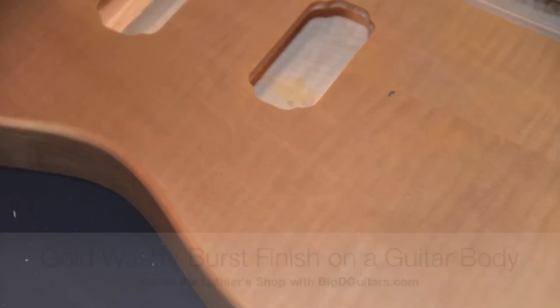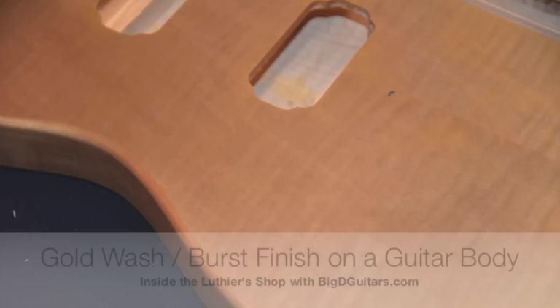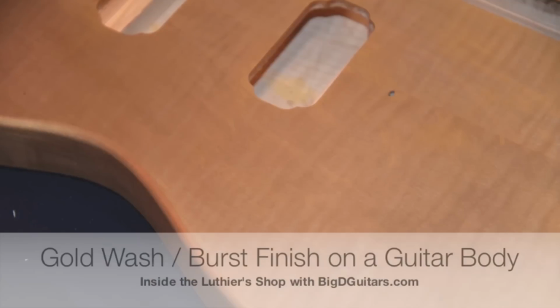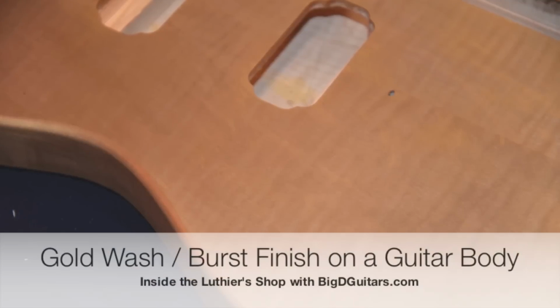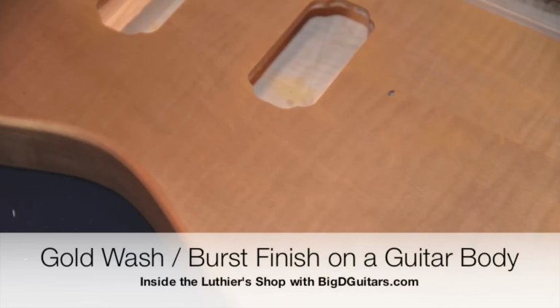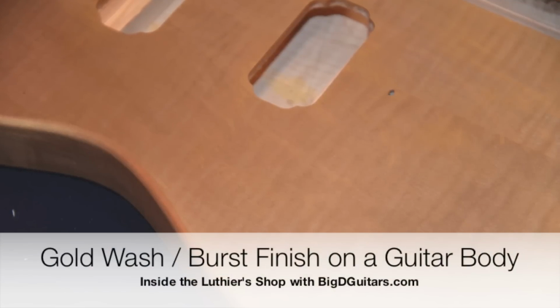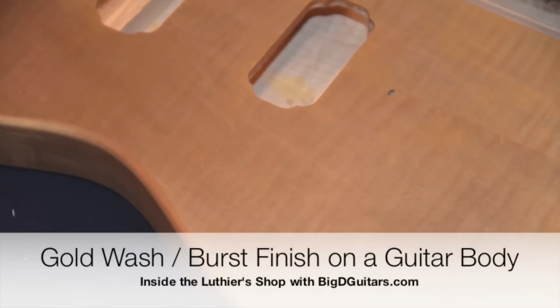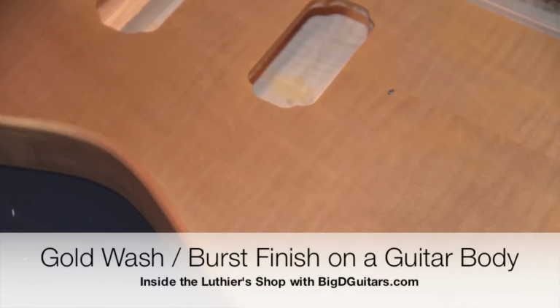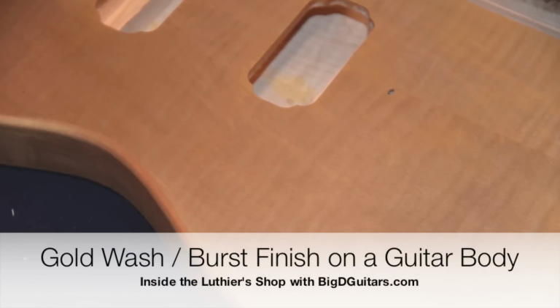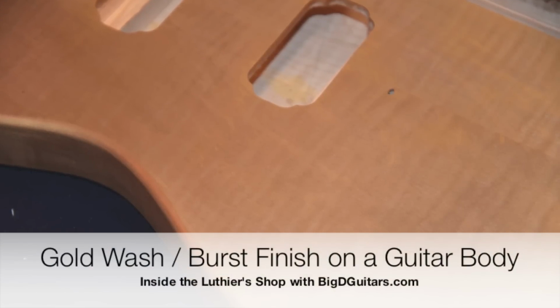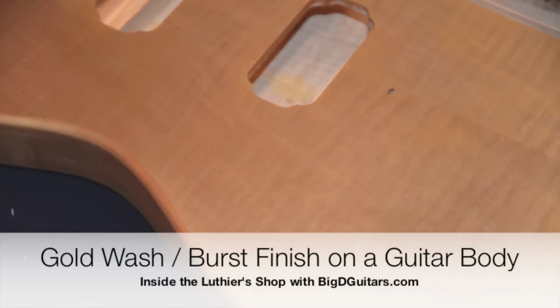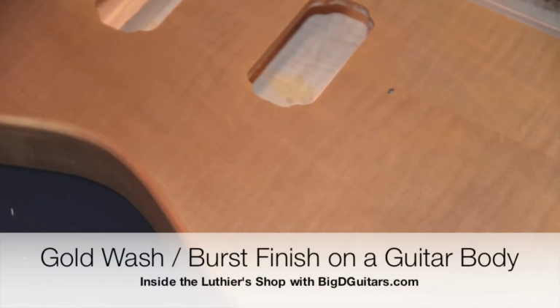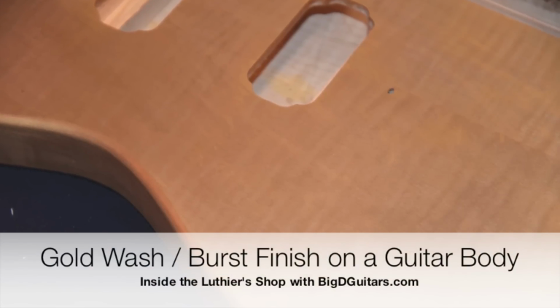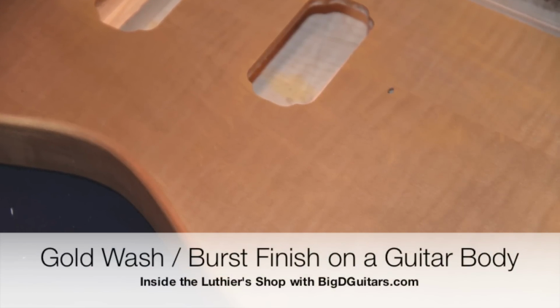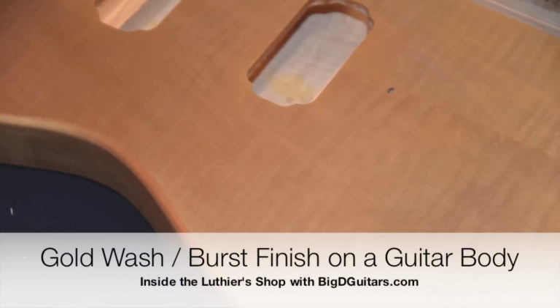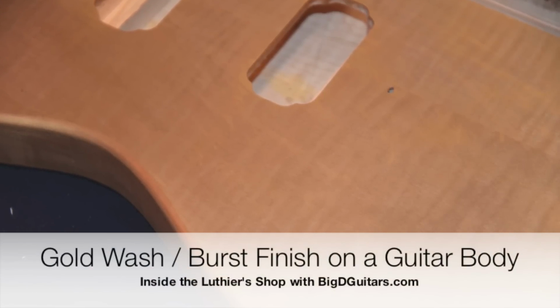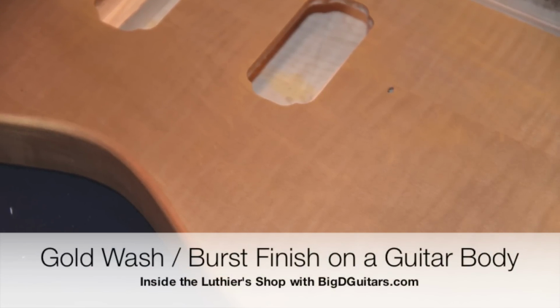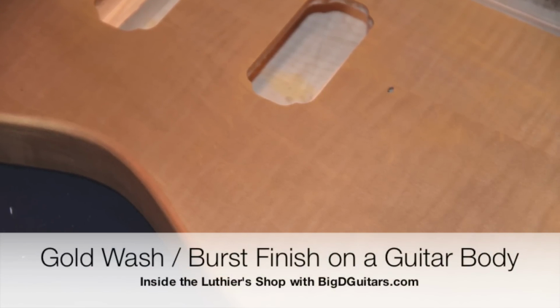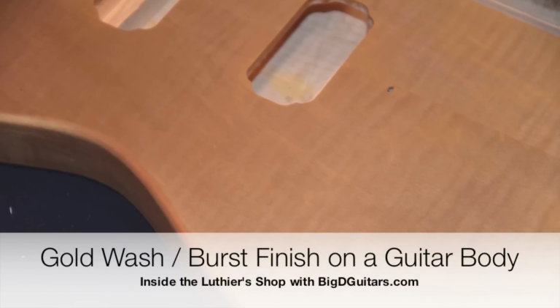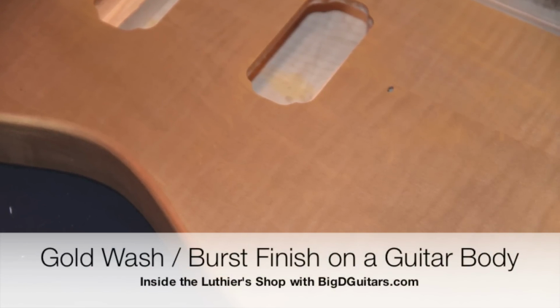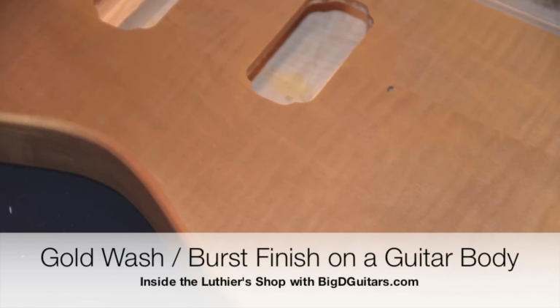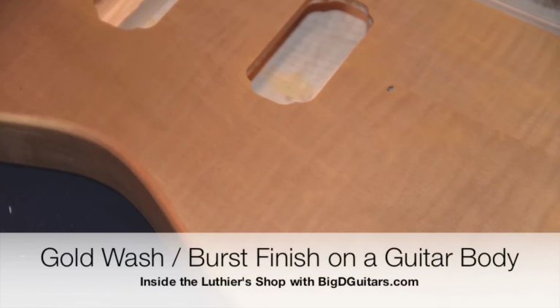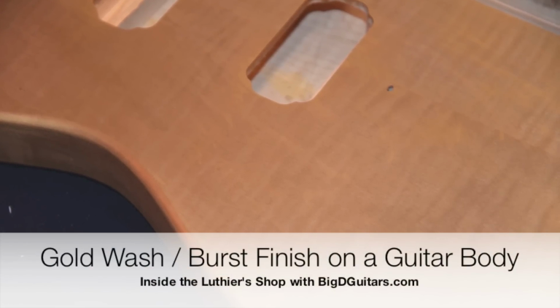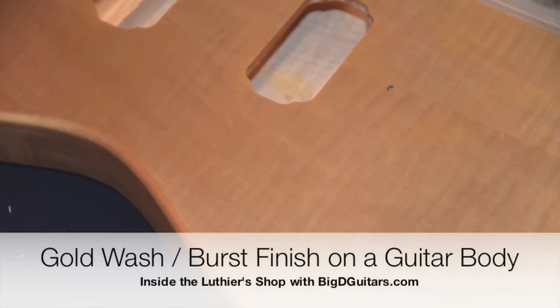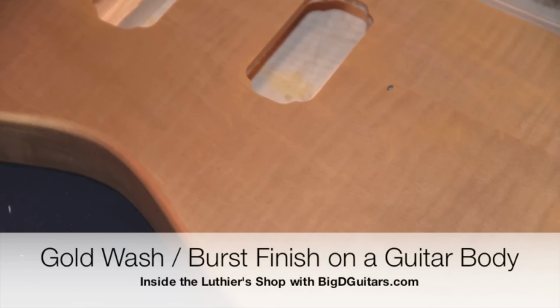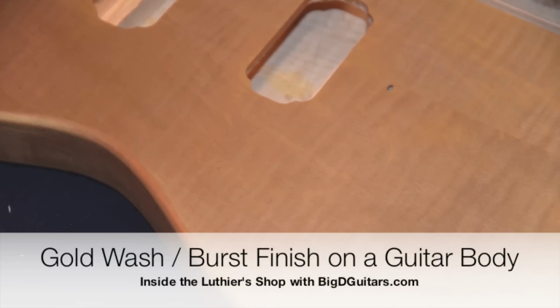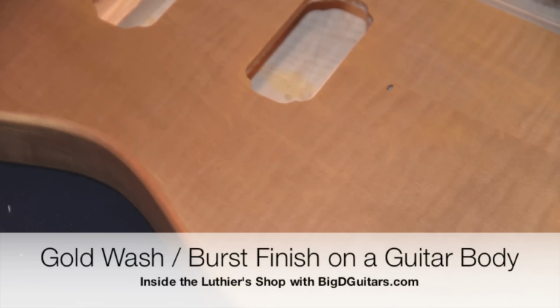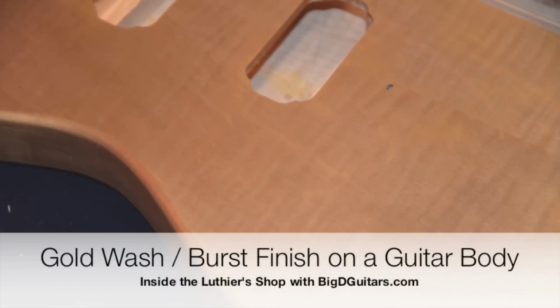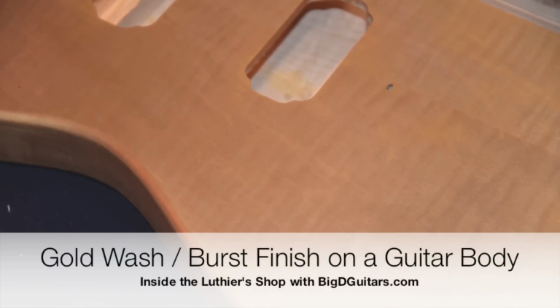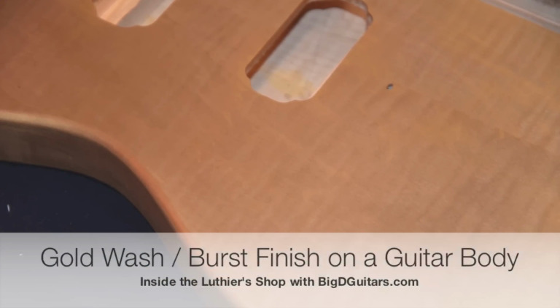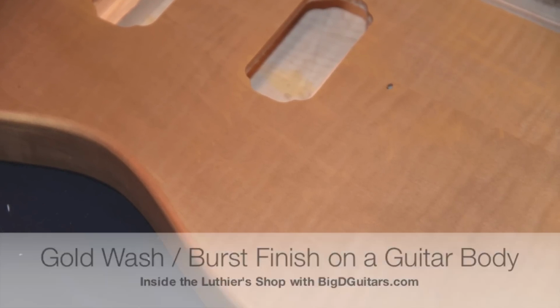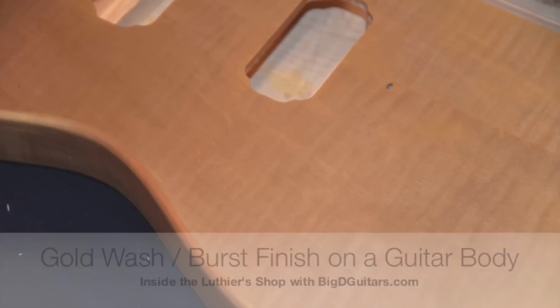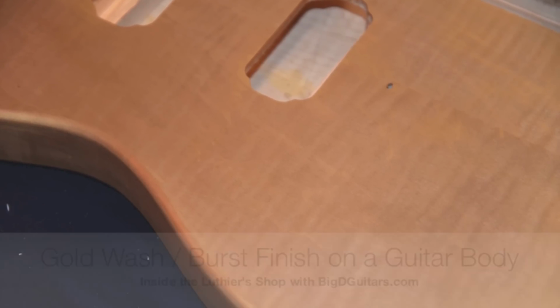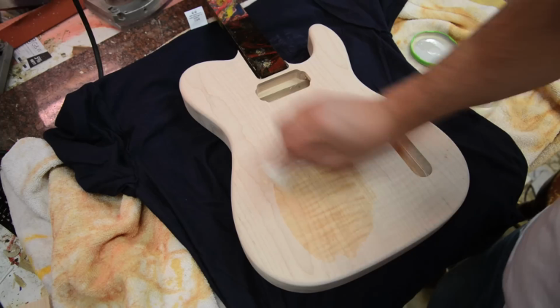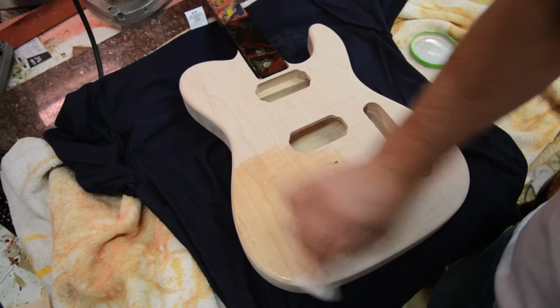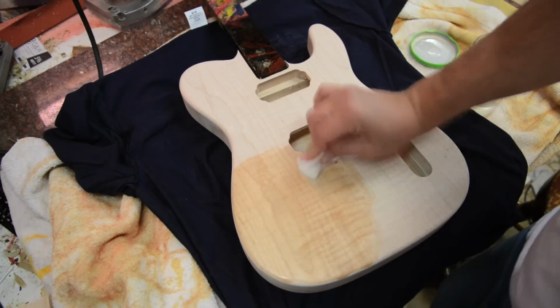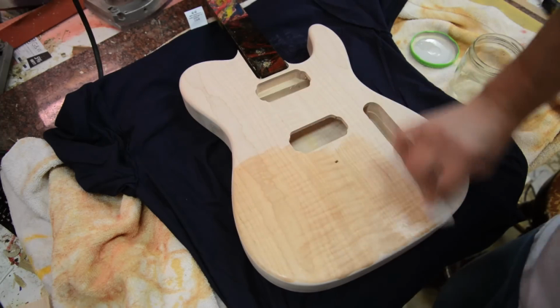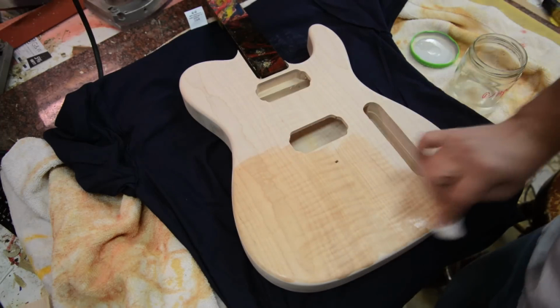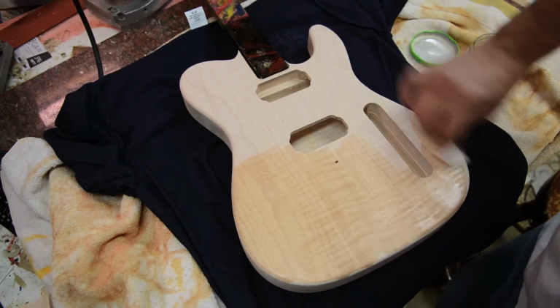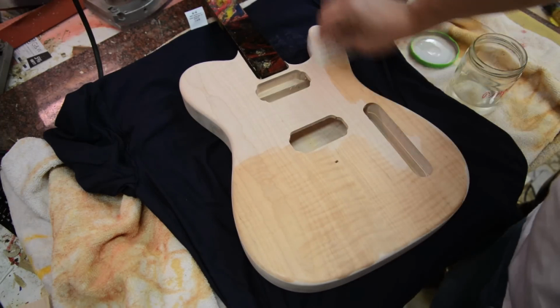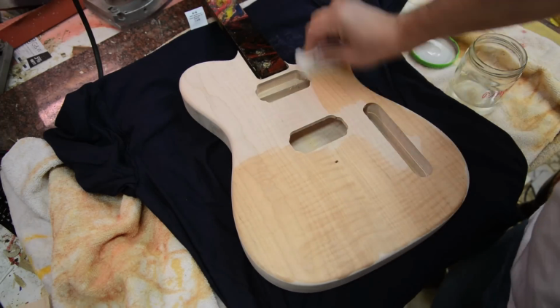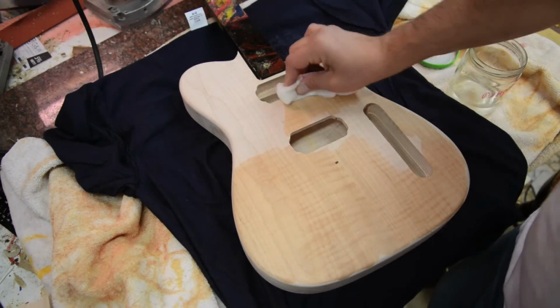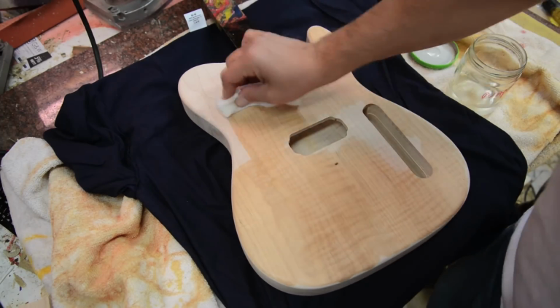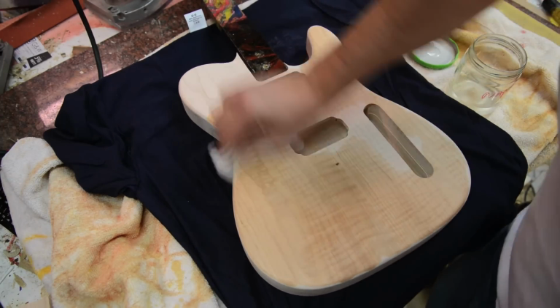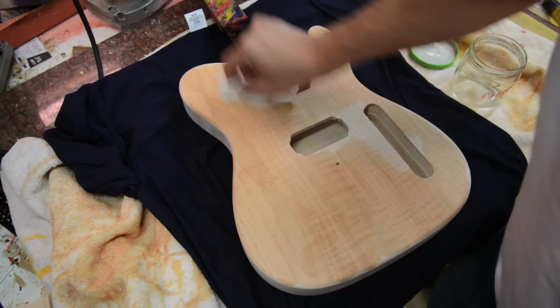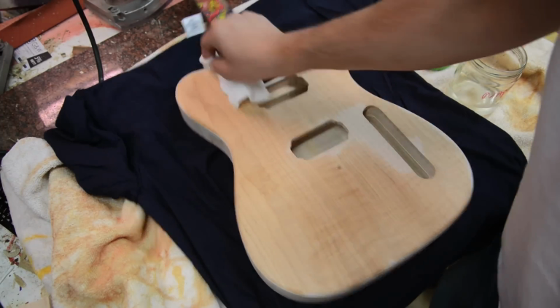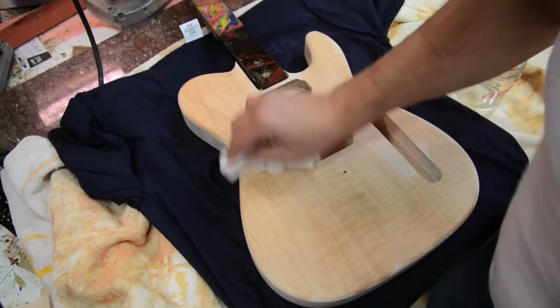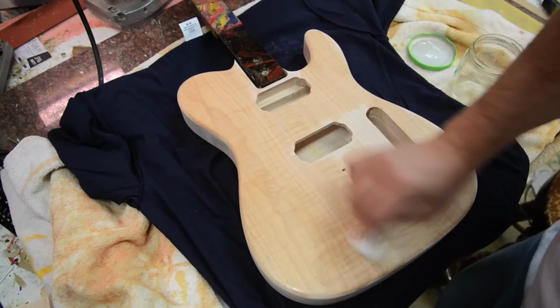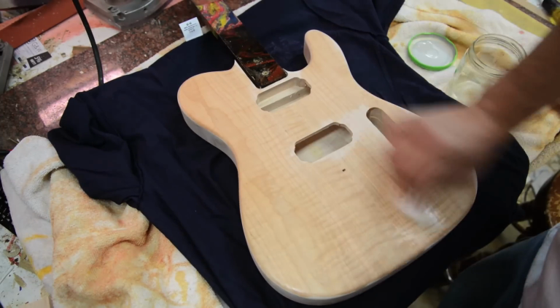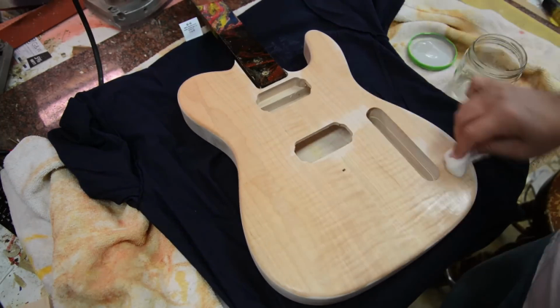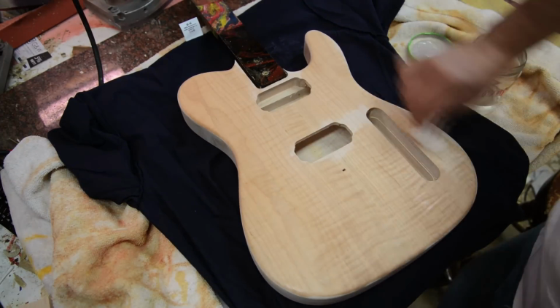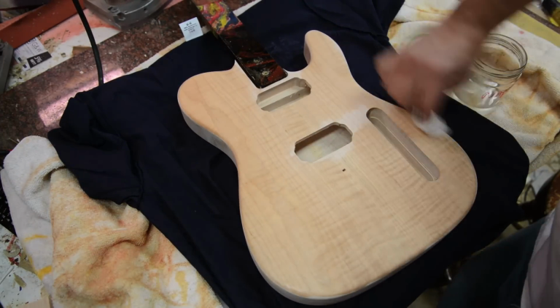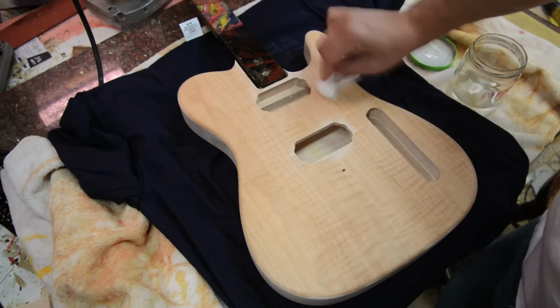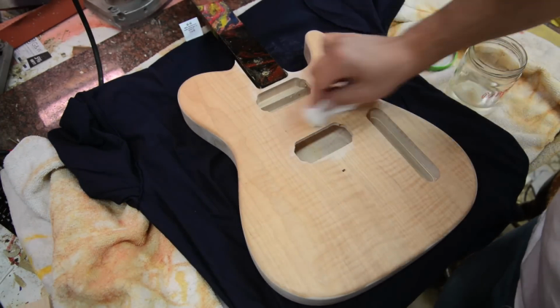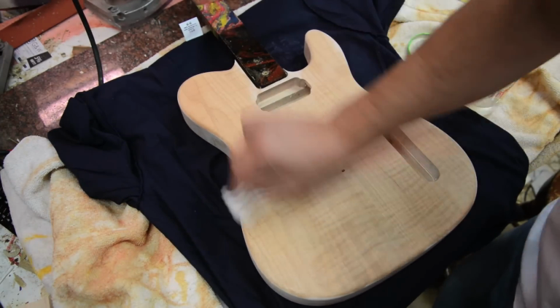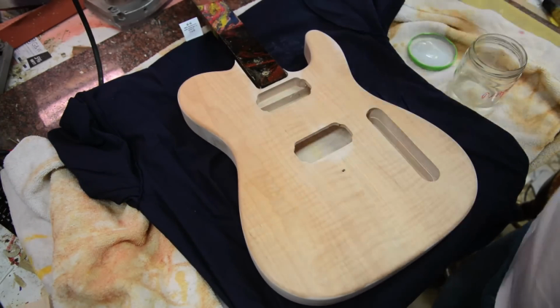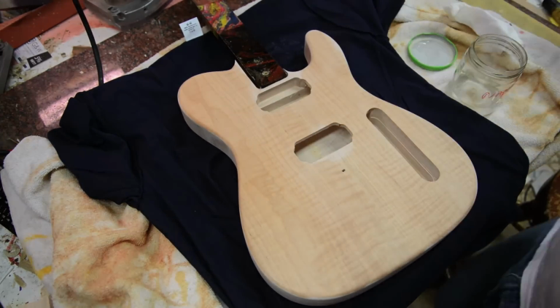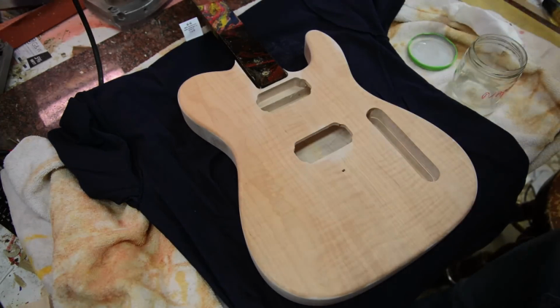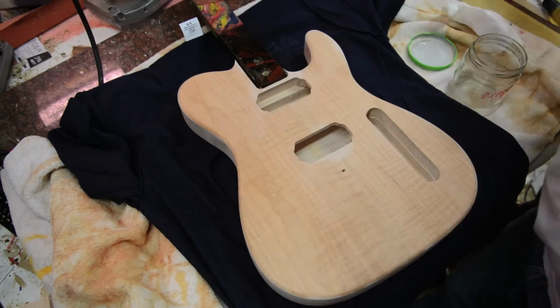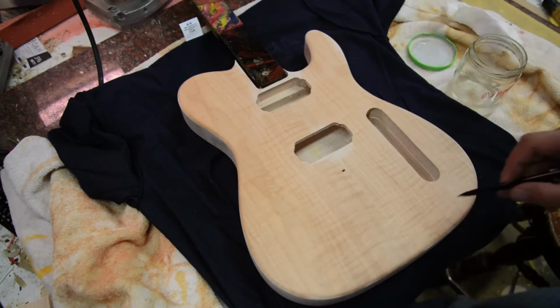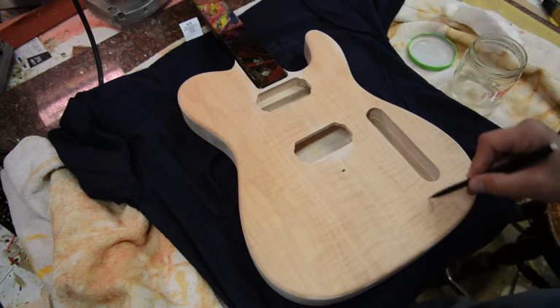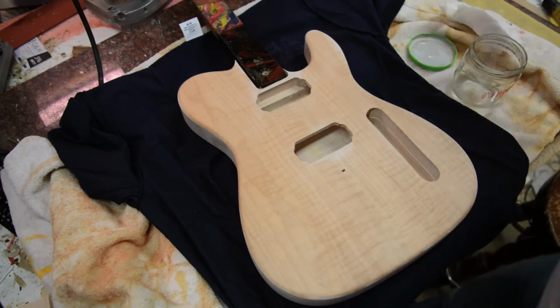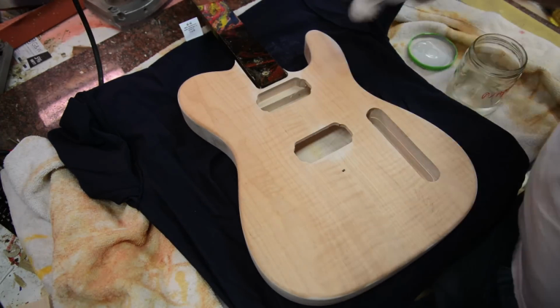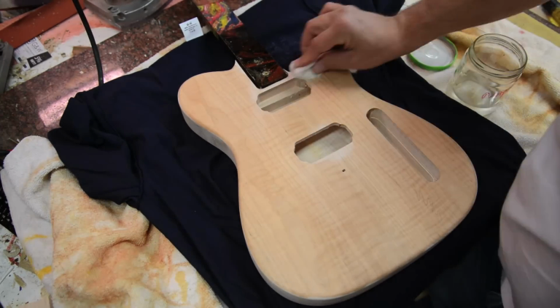I'm going to show you how to do a gold wash today. This is an eastern hard rock maple guitar body — just showing you the figure here.